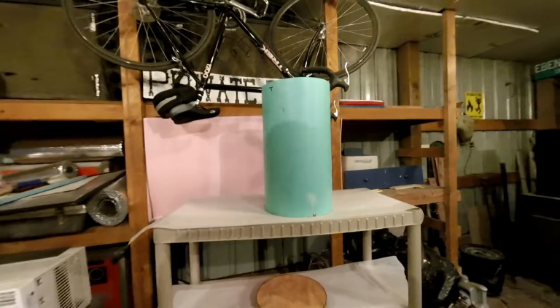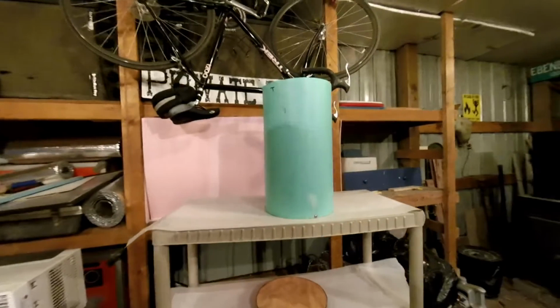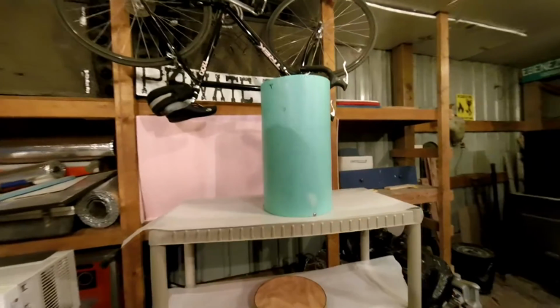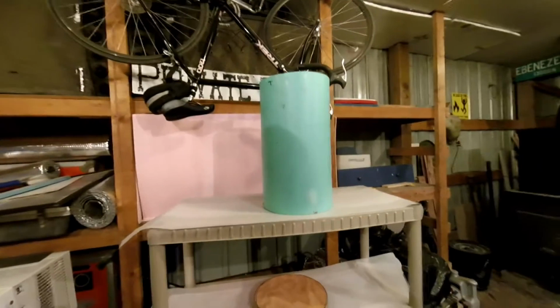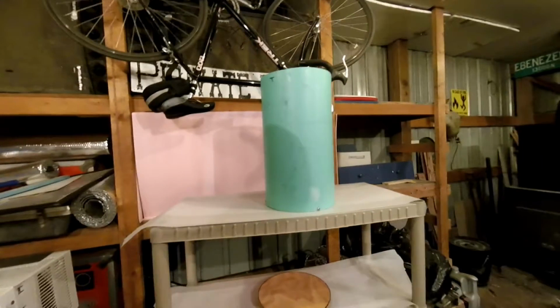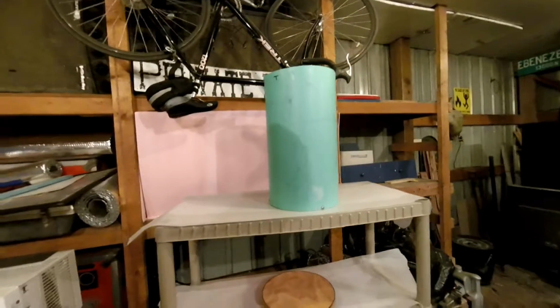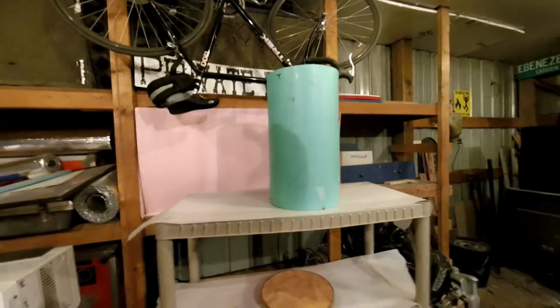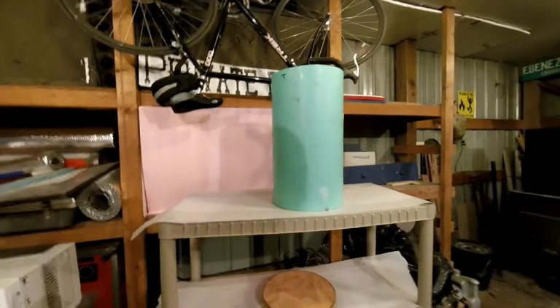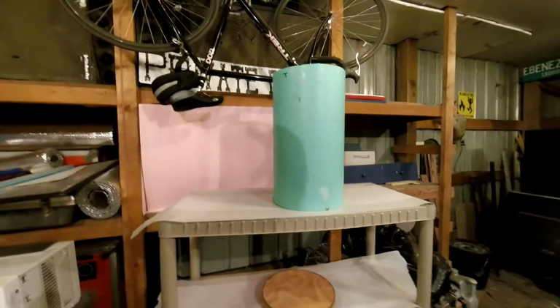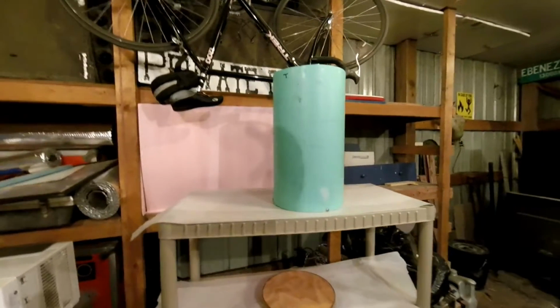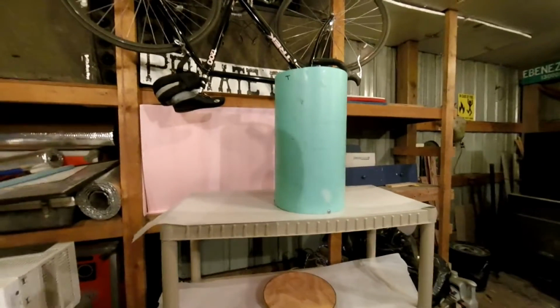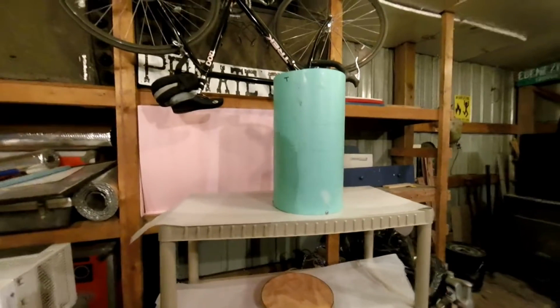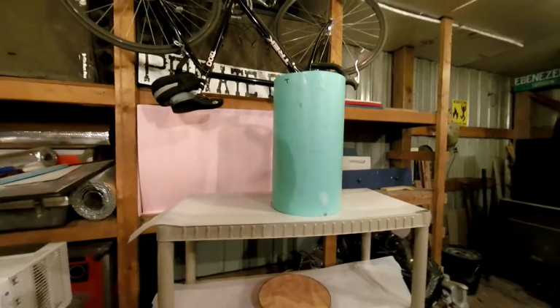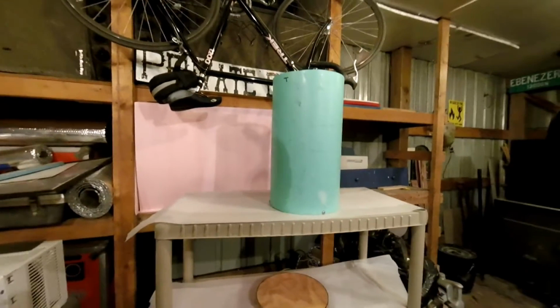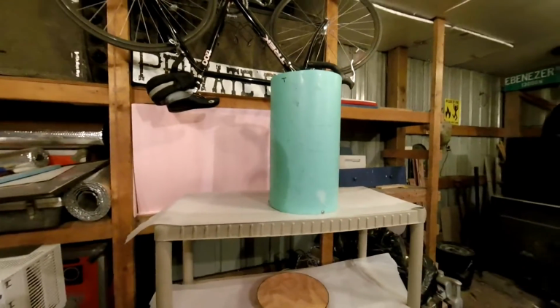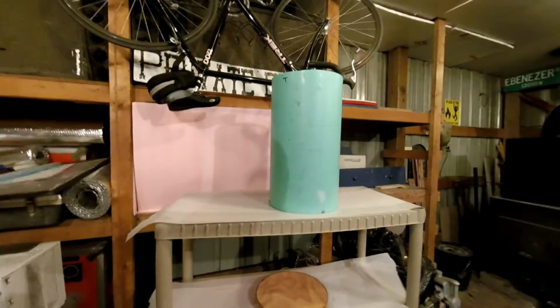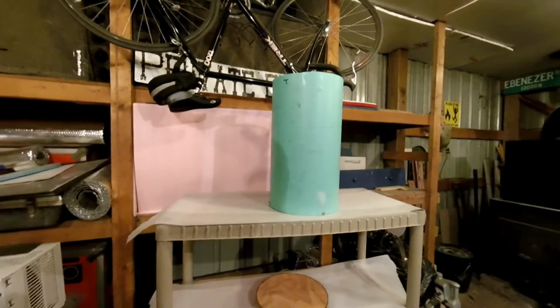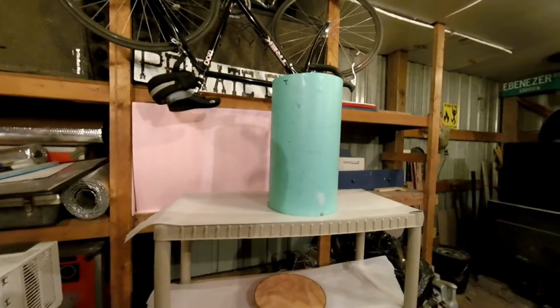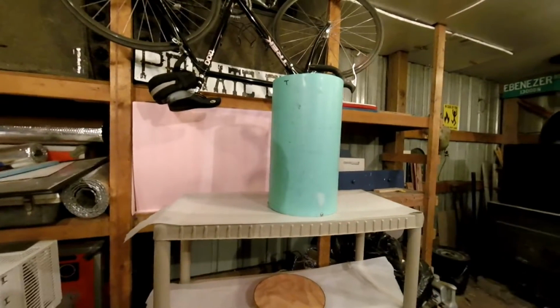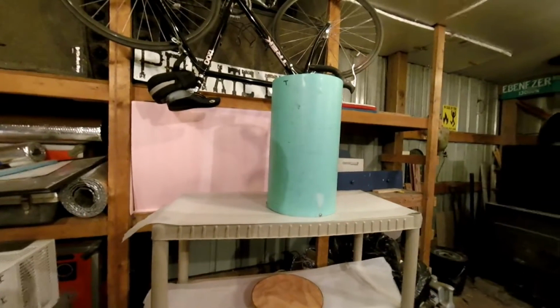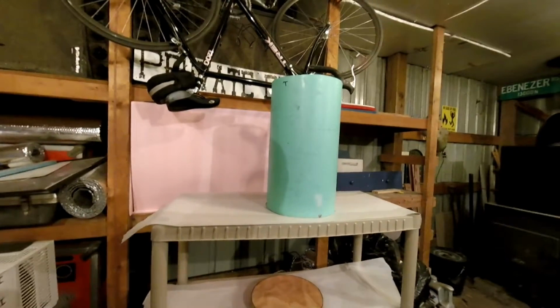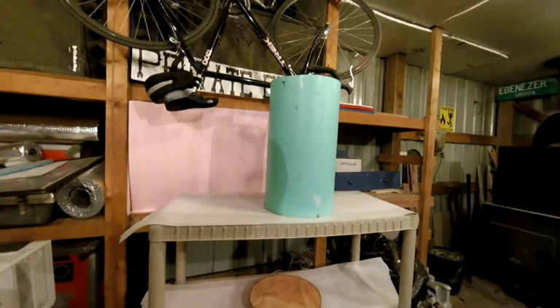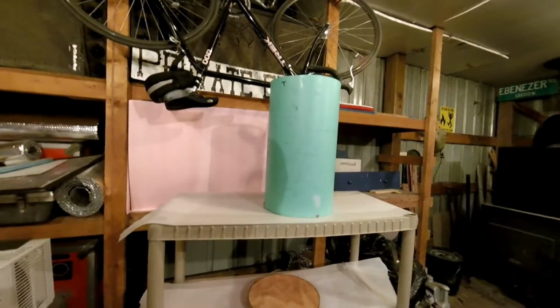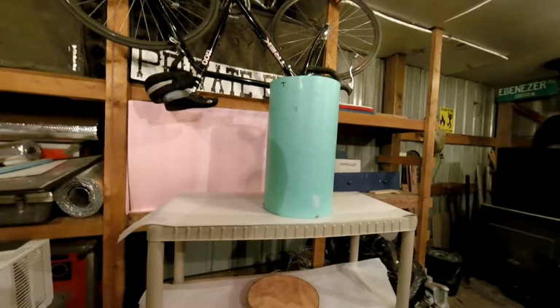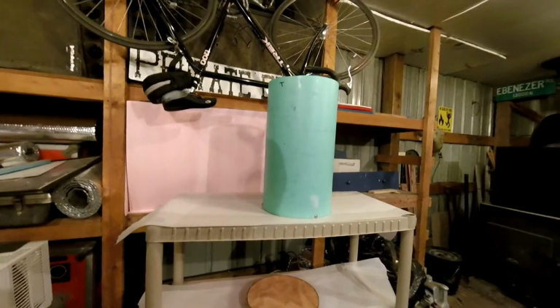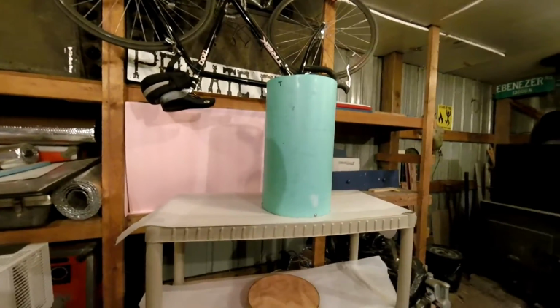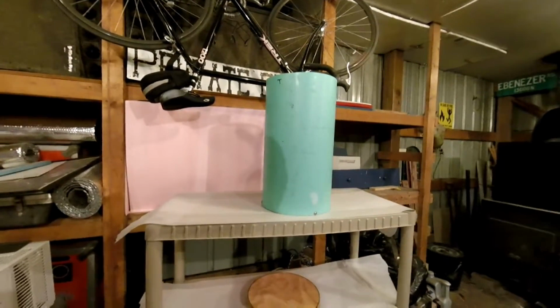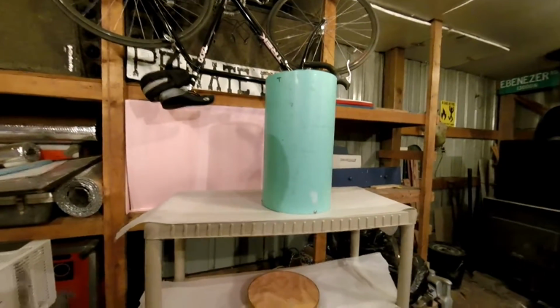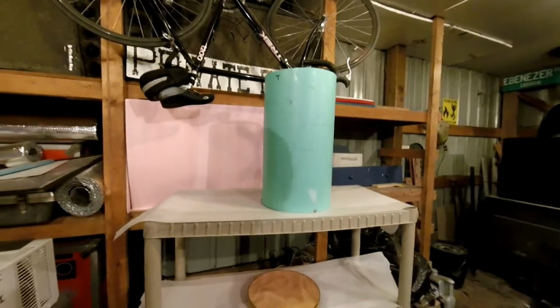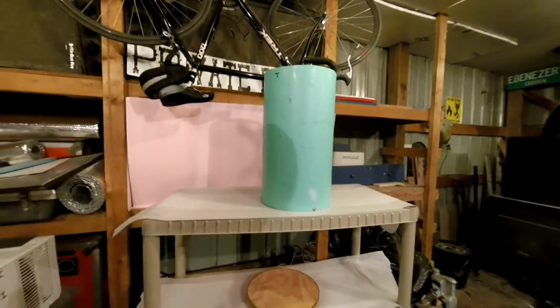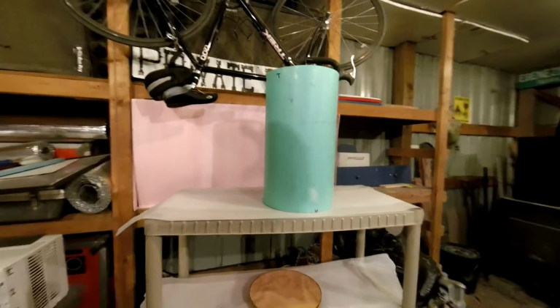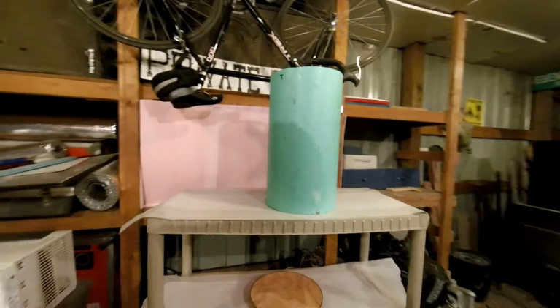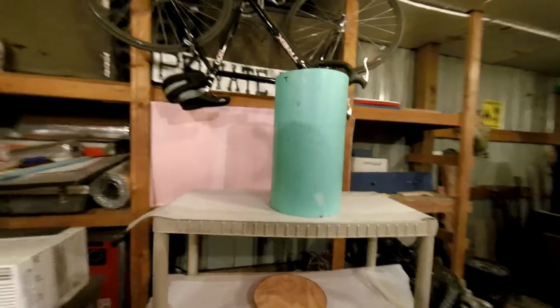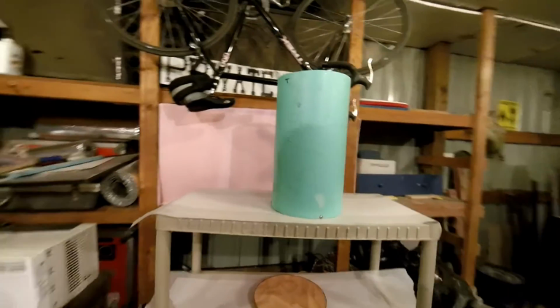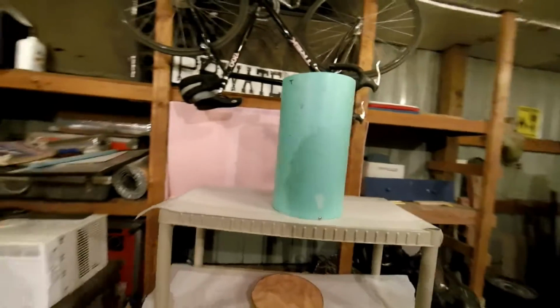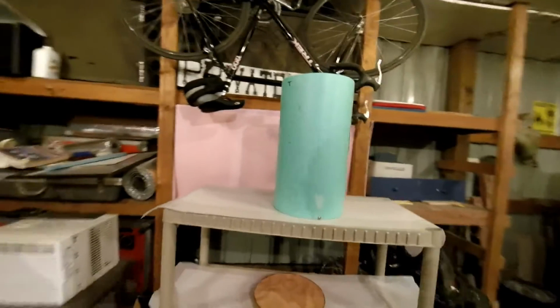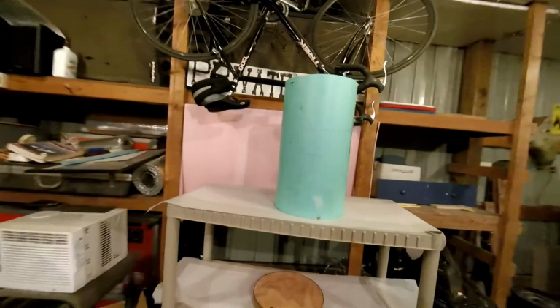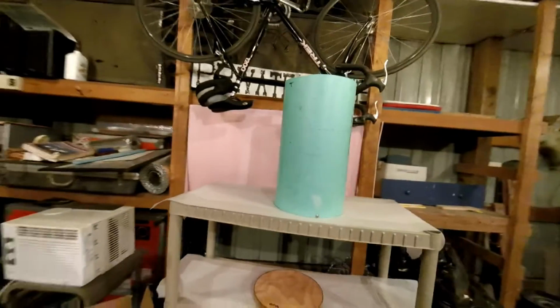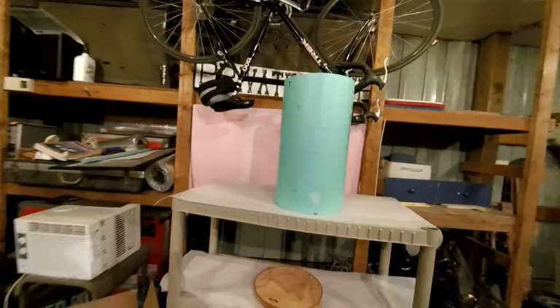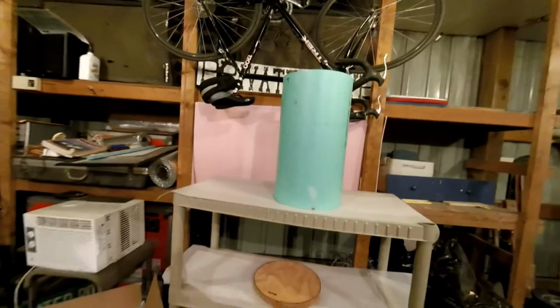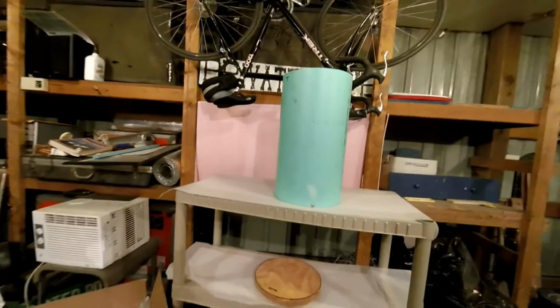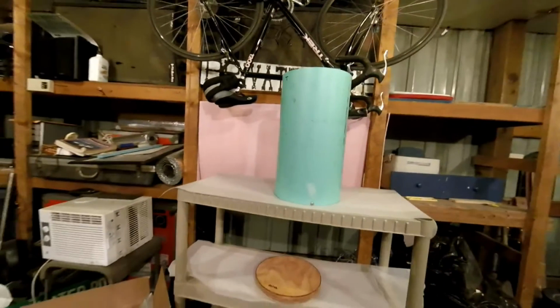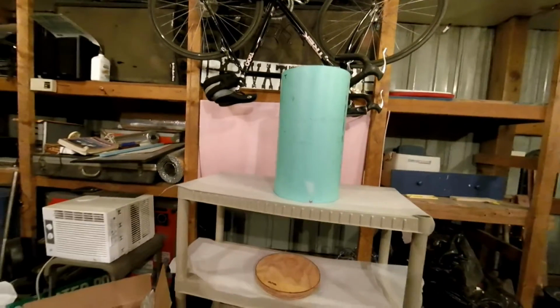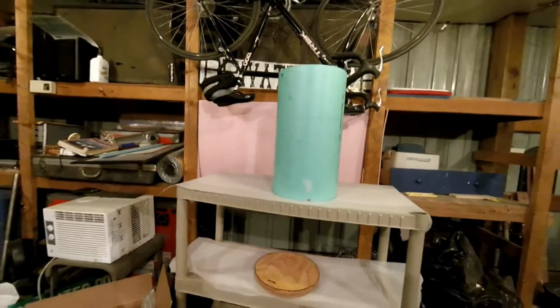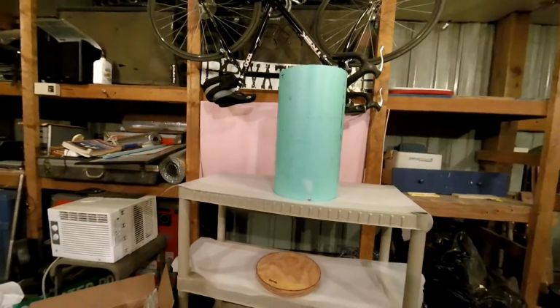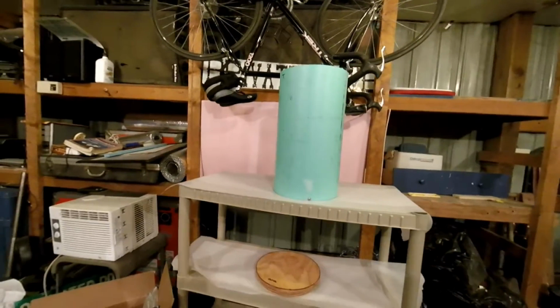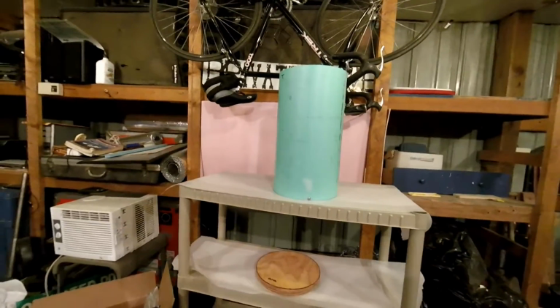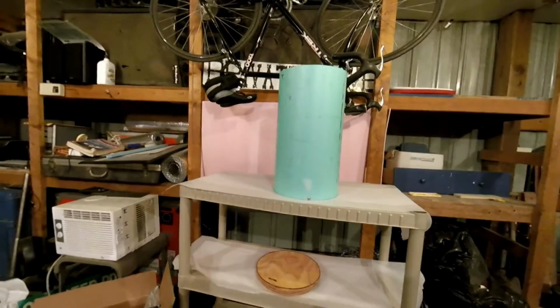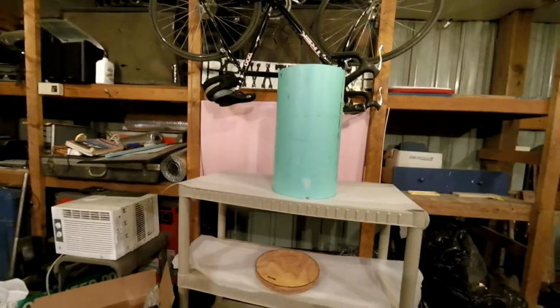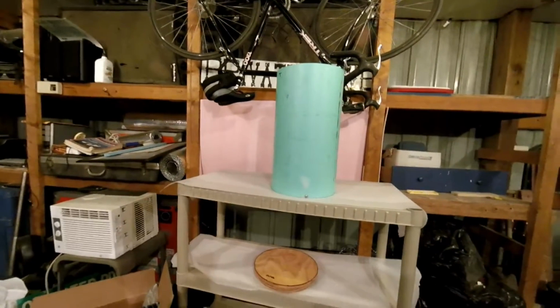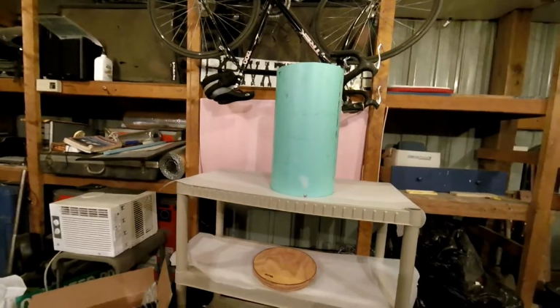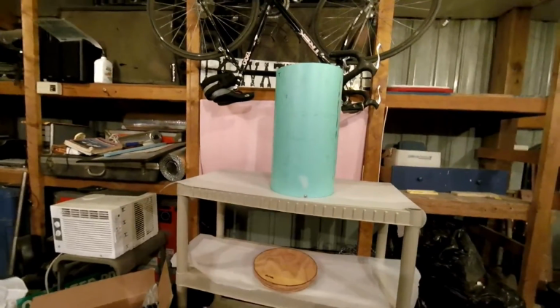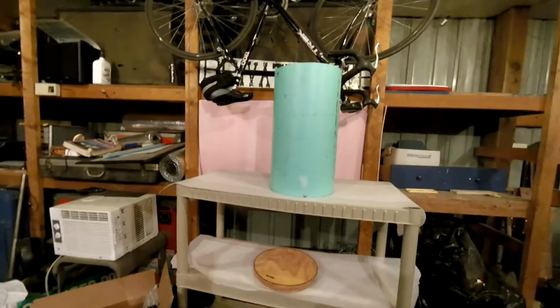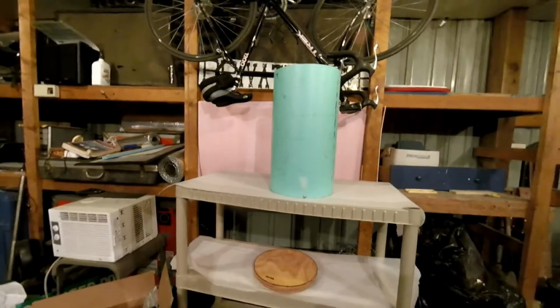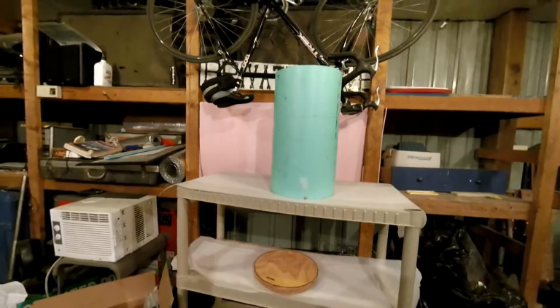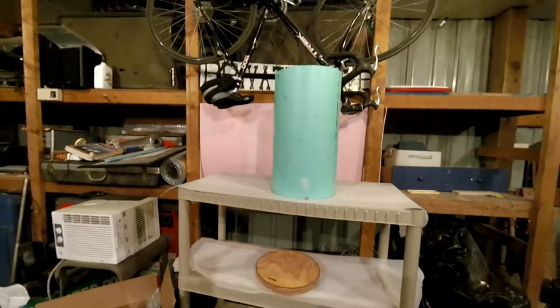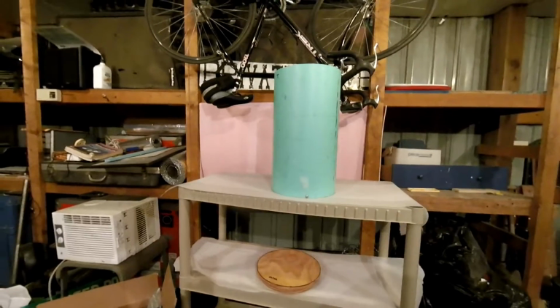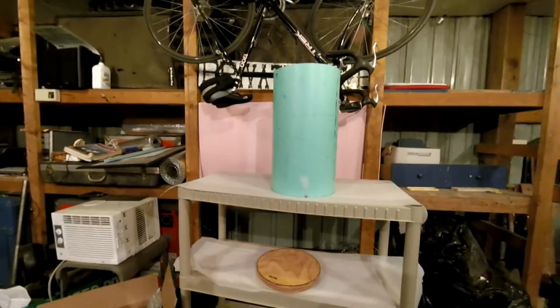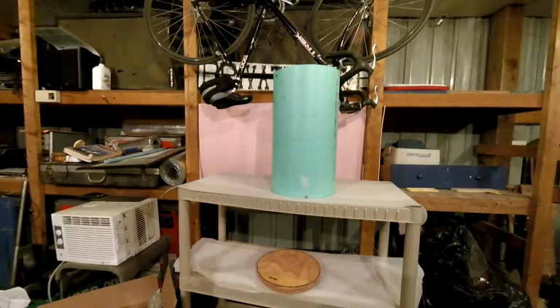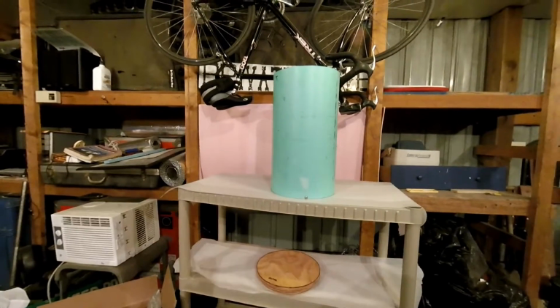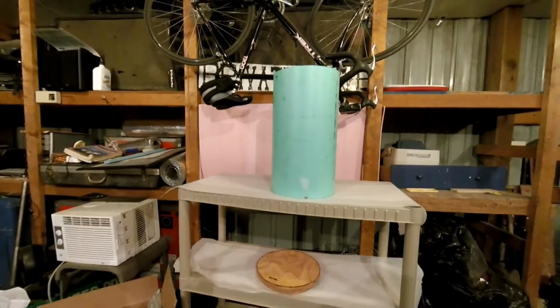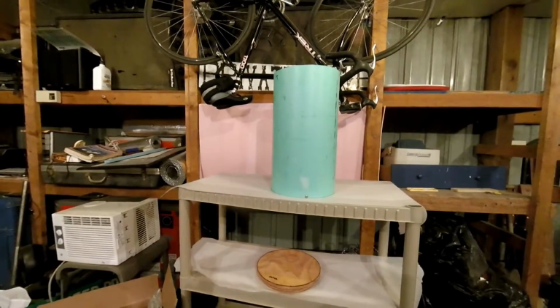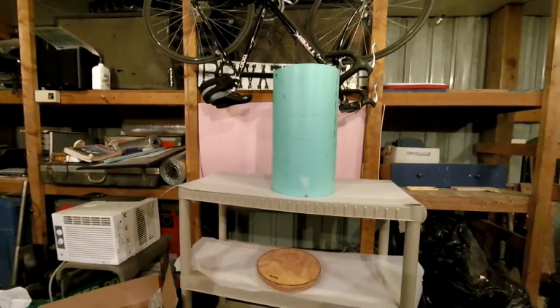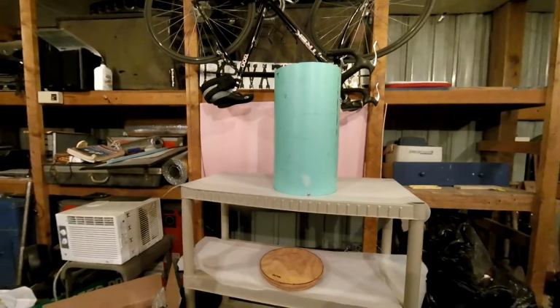So after I get it all painted up and finished, I'll hopefully get another shot of it.